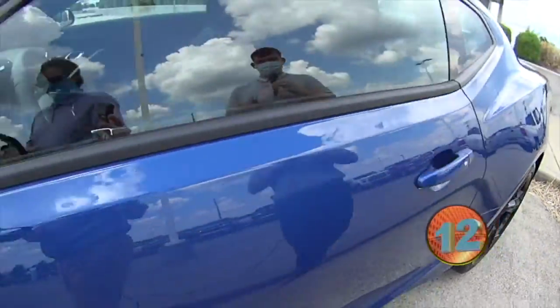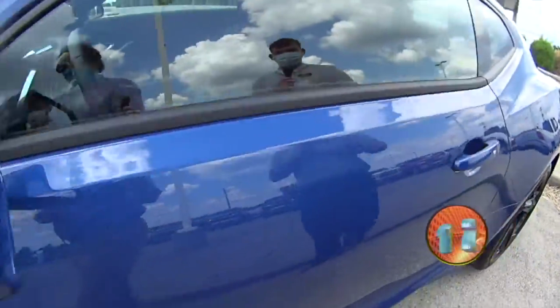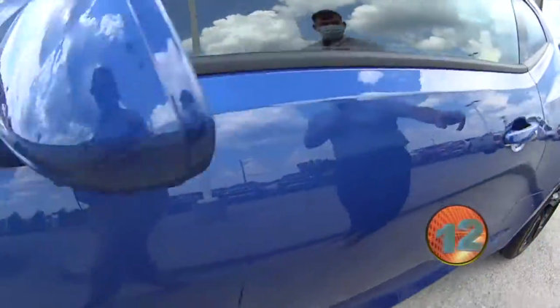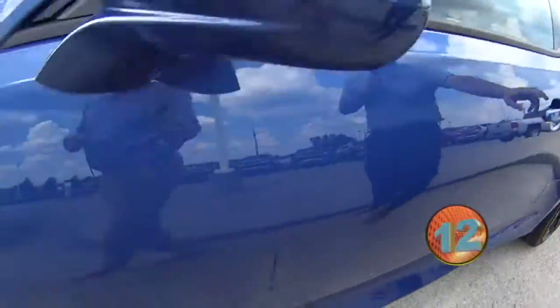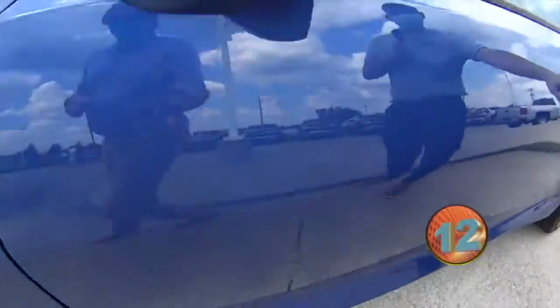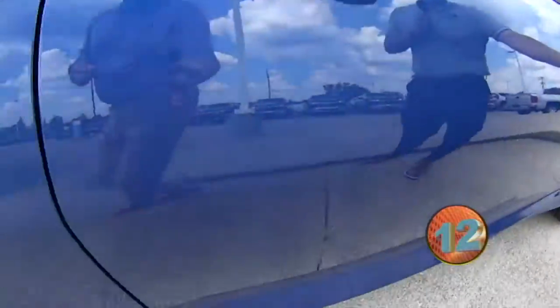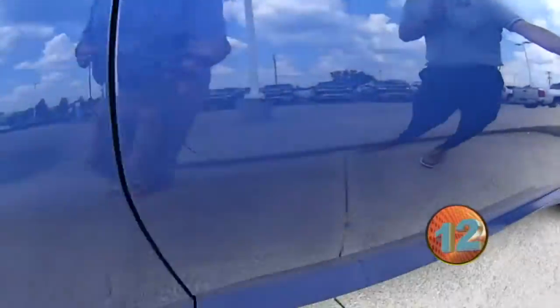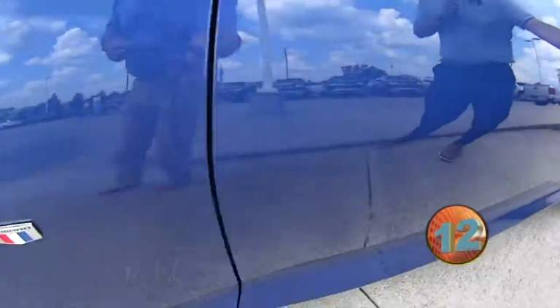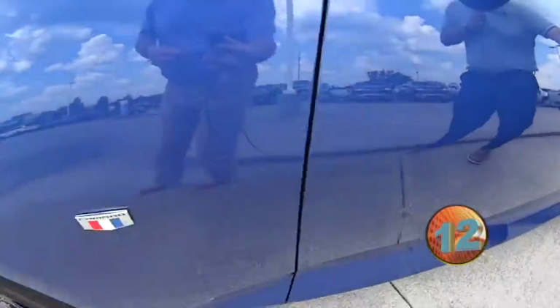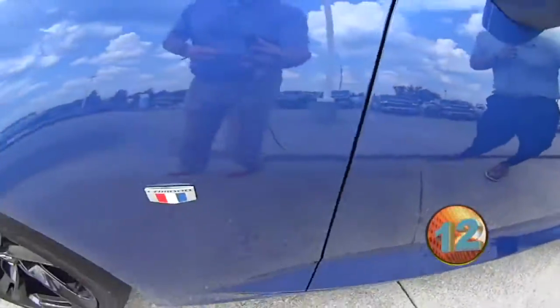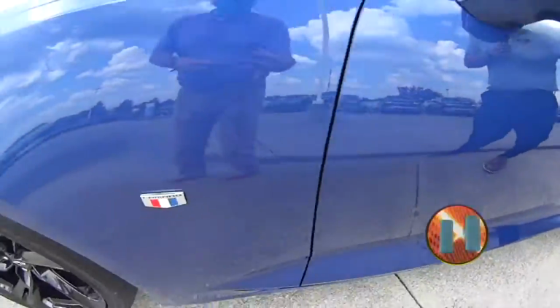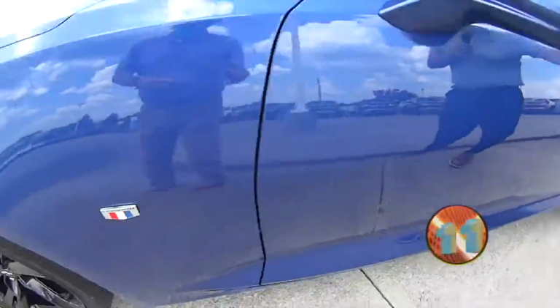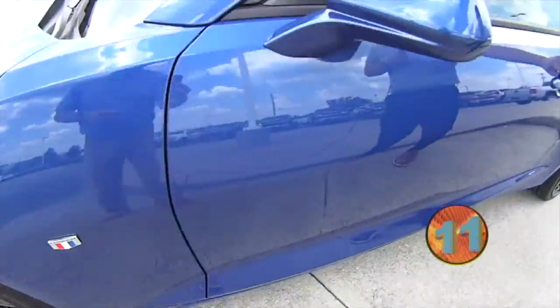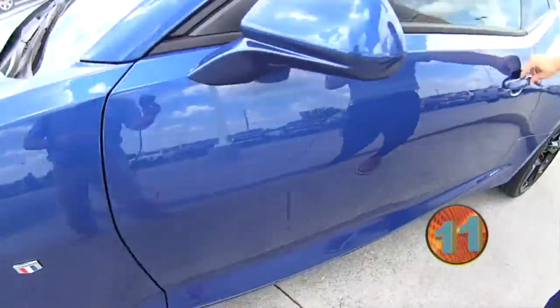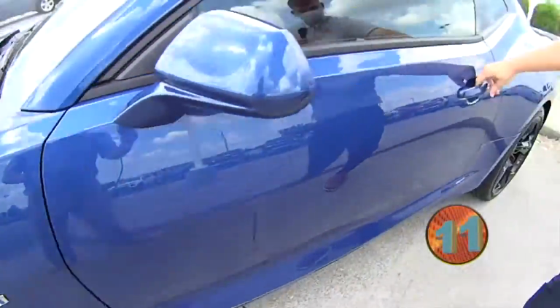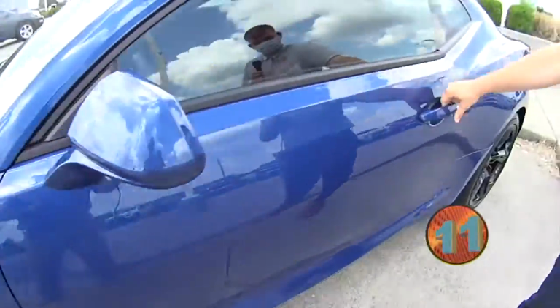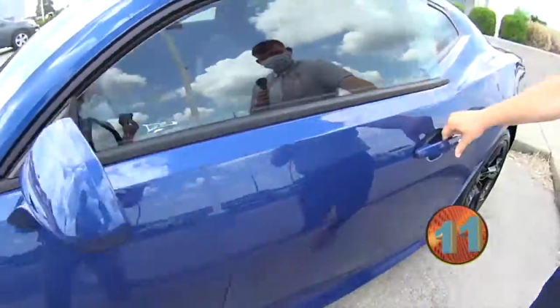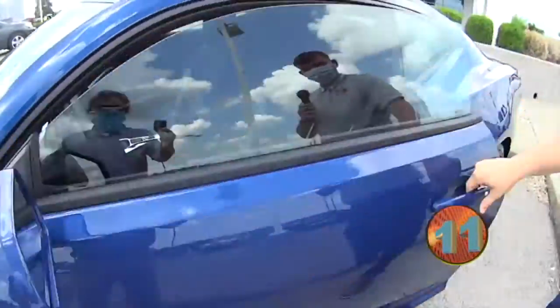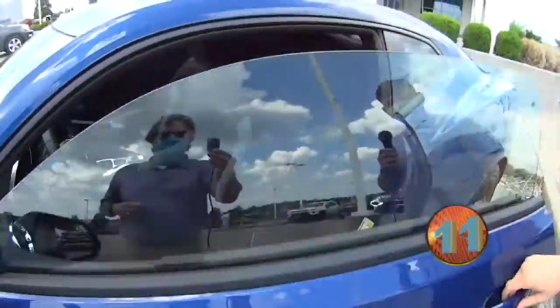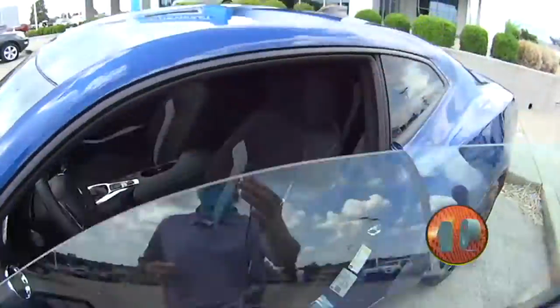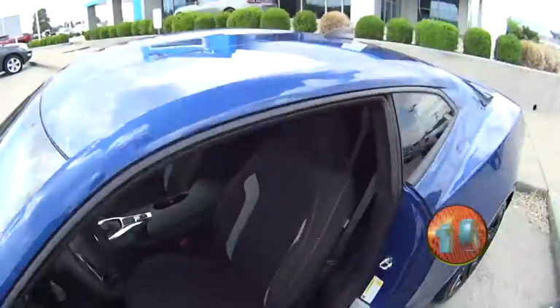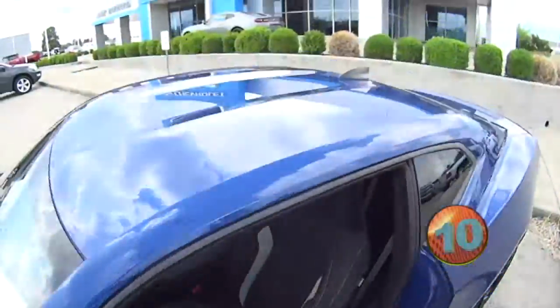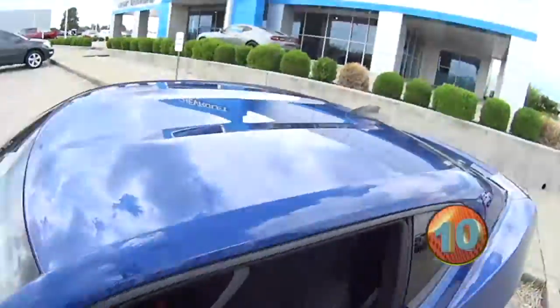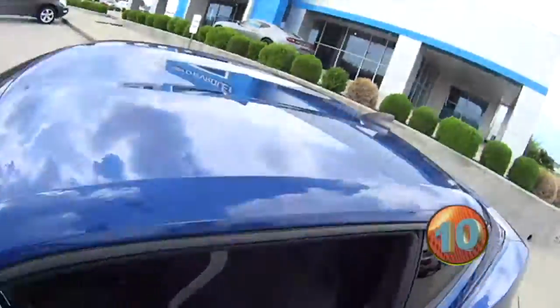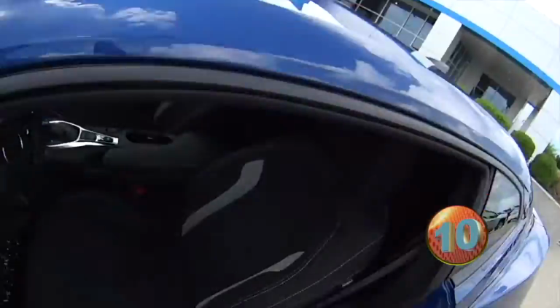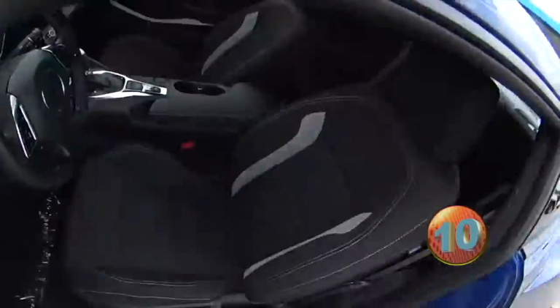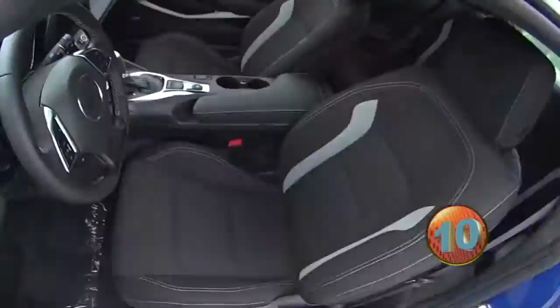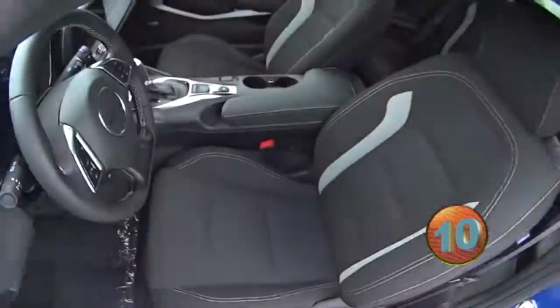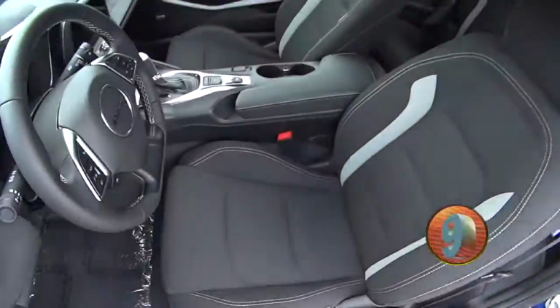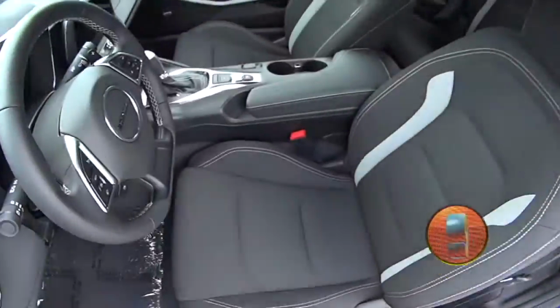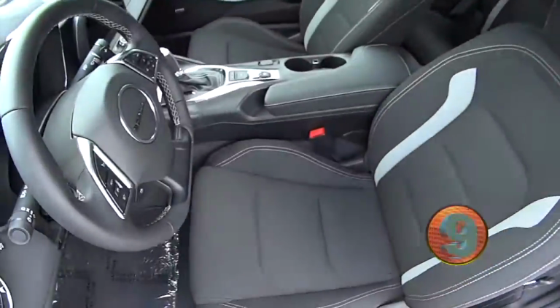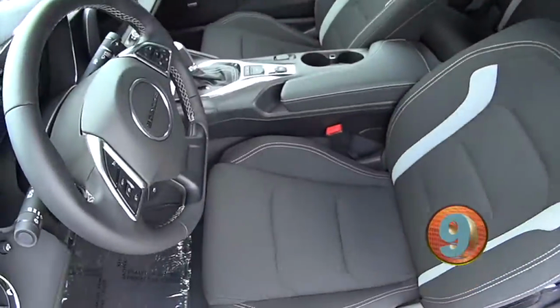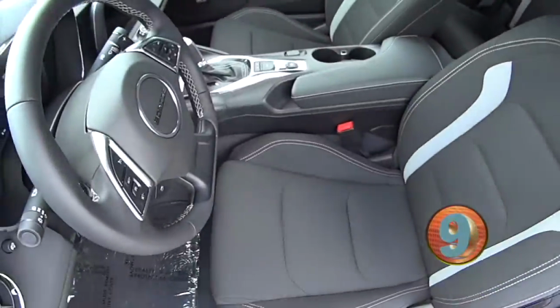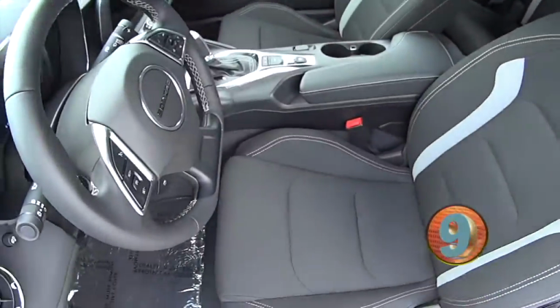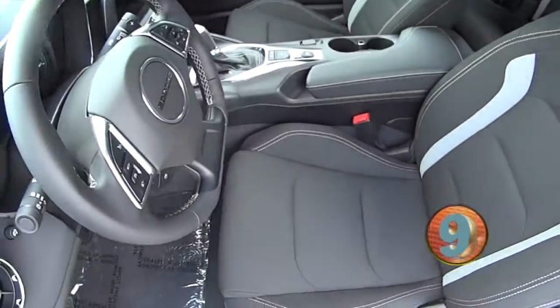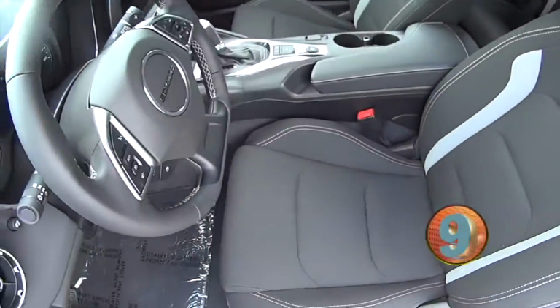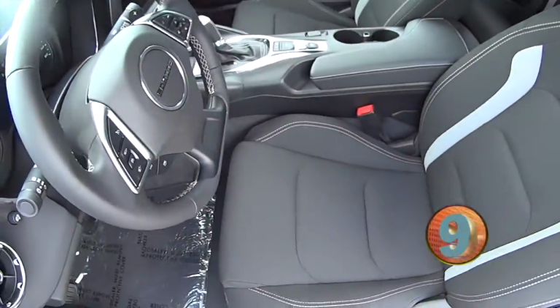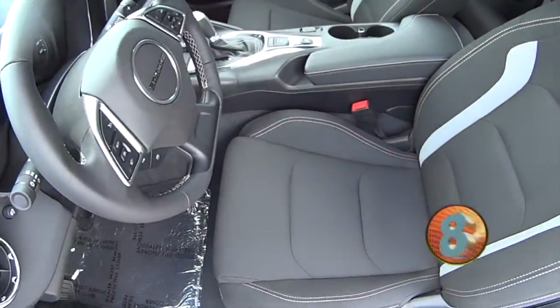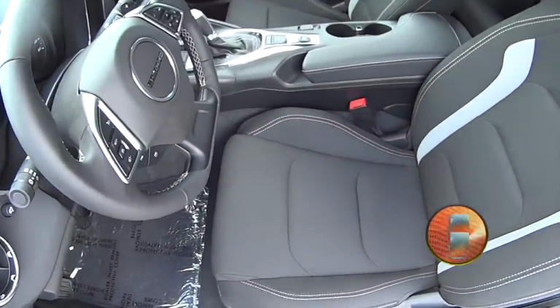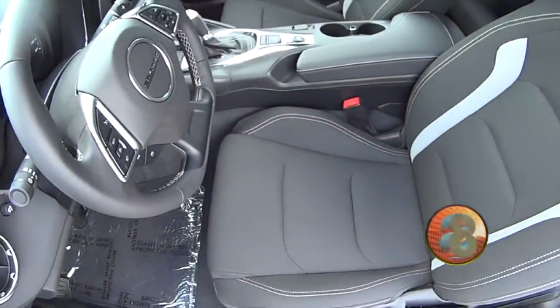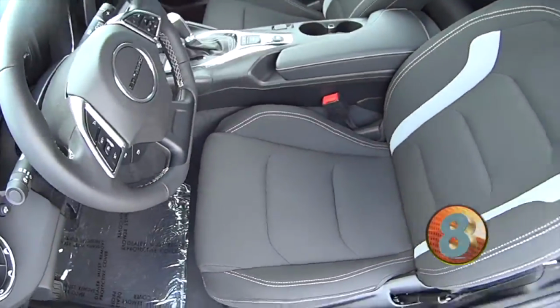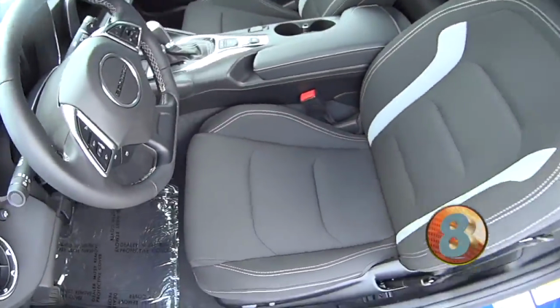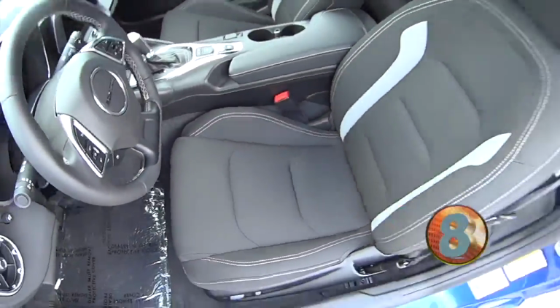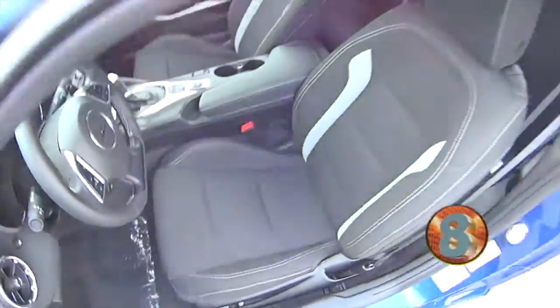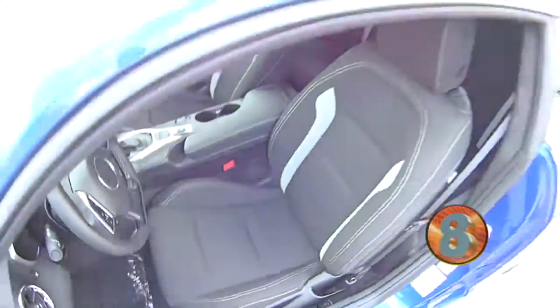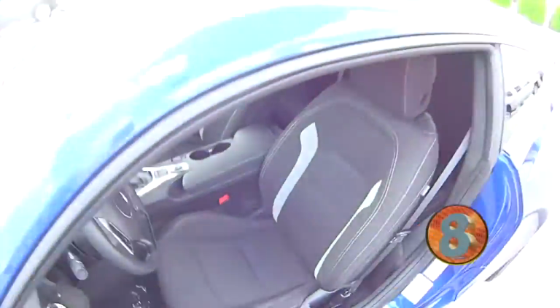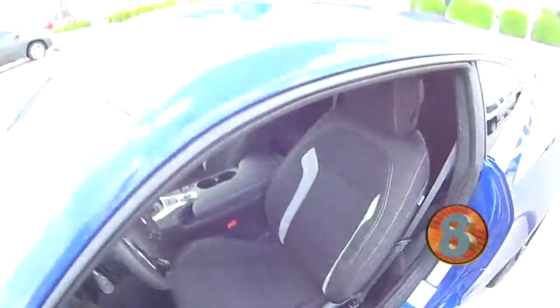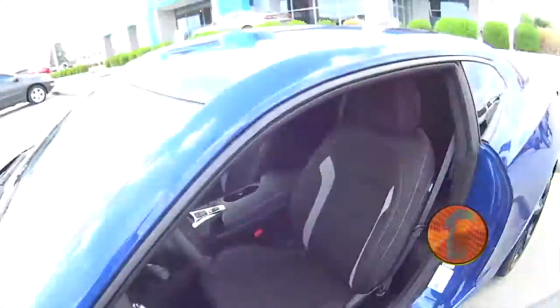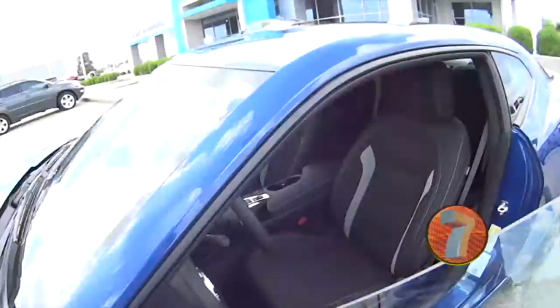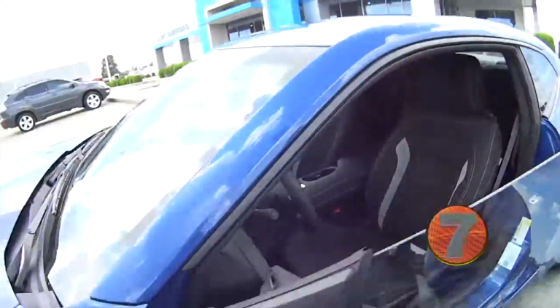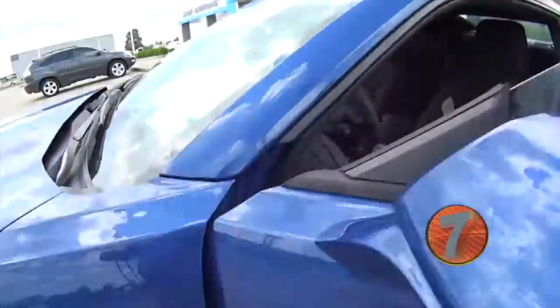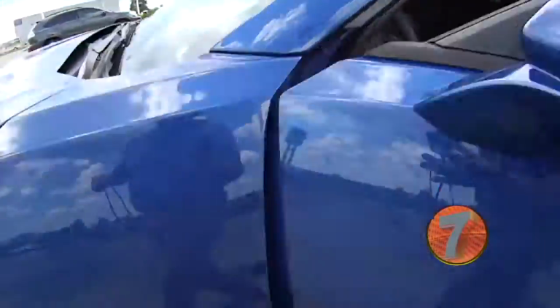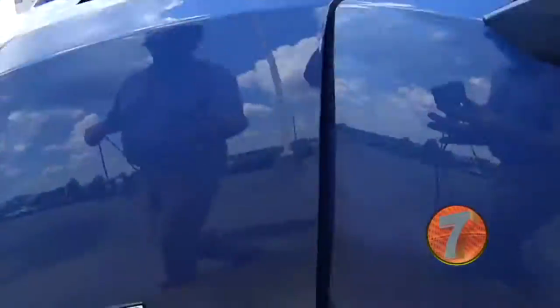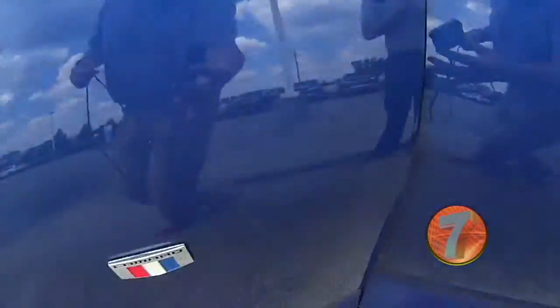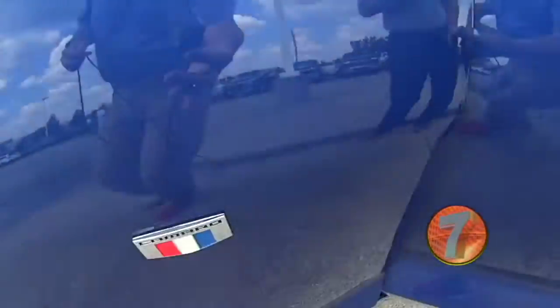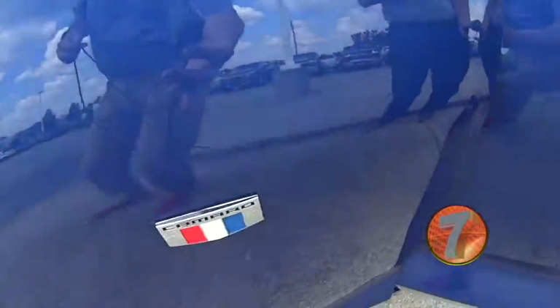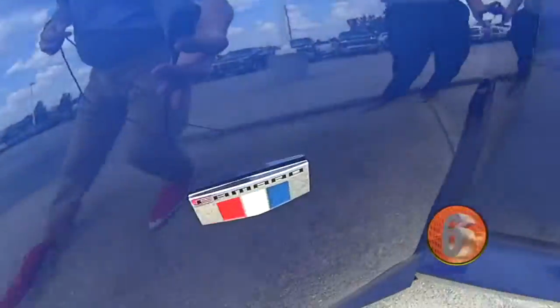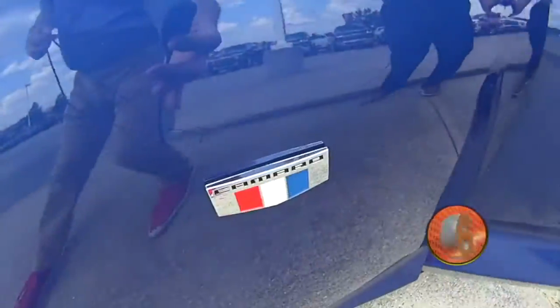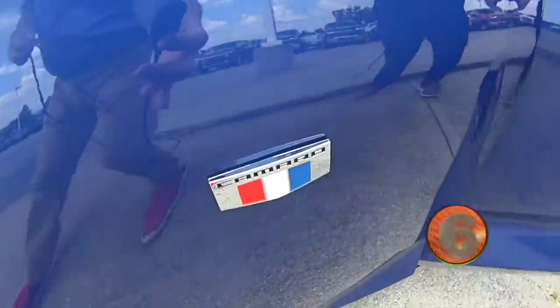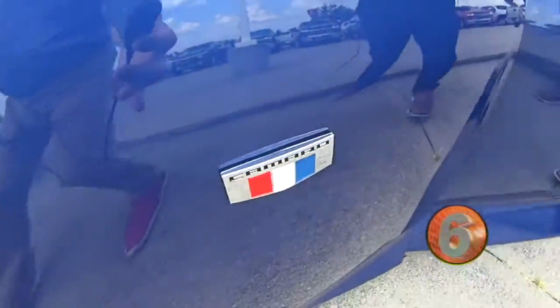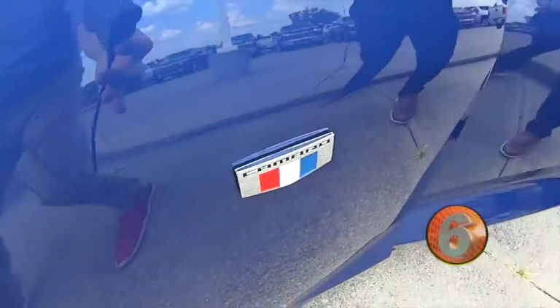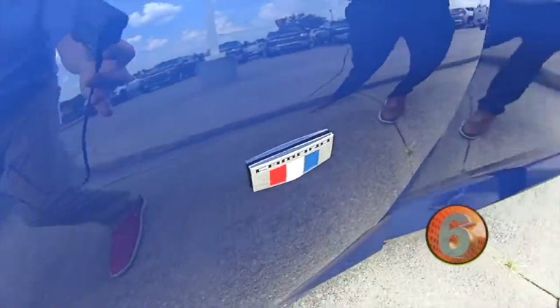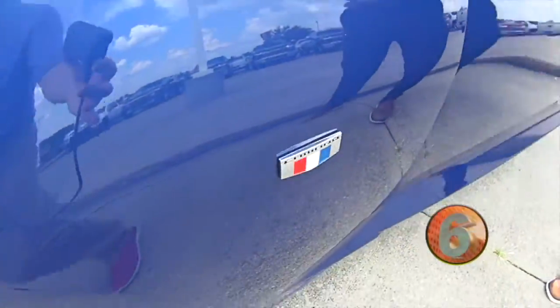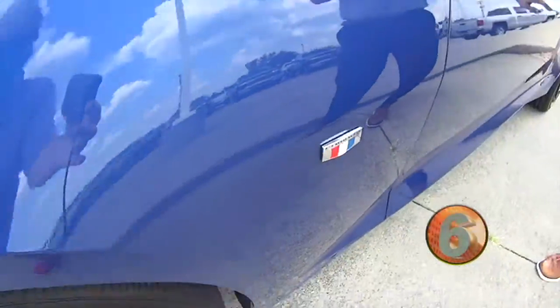Let me open up the inside real quick for you. A nice cloth interior there. Super pretty car.